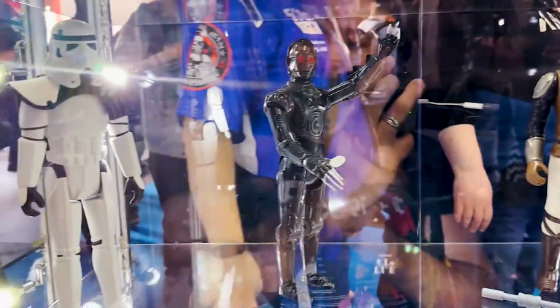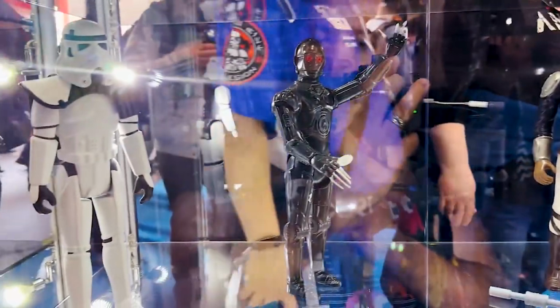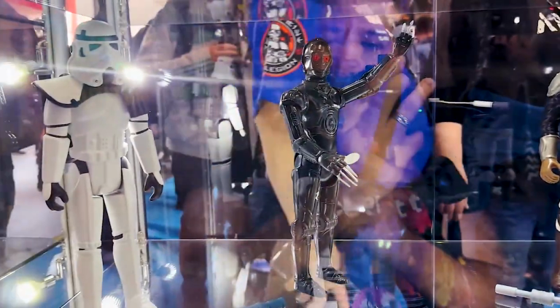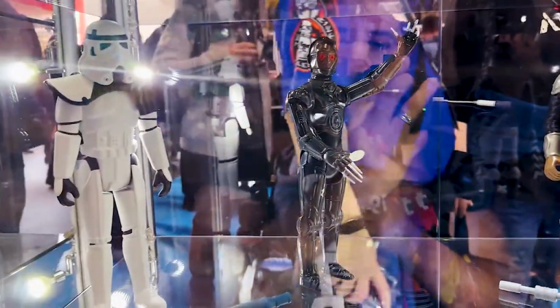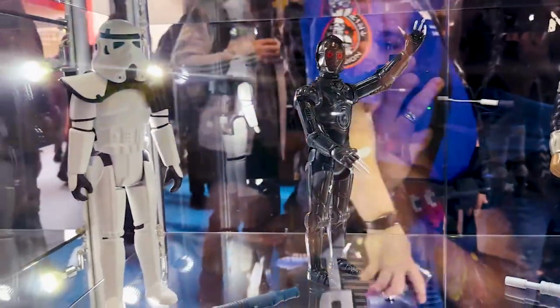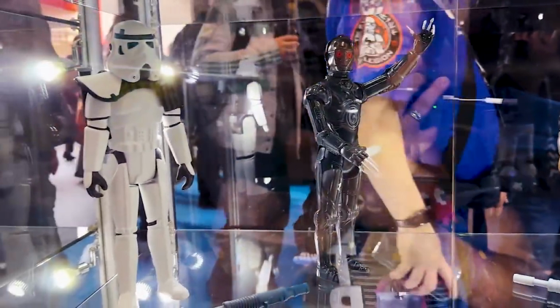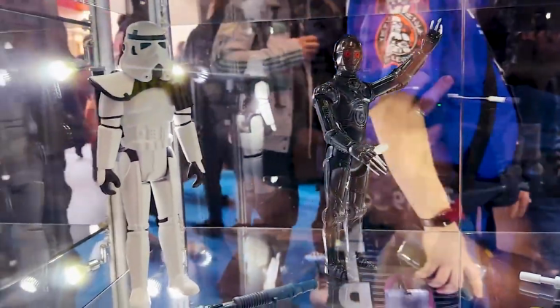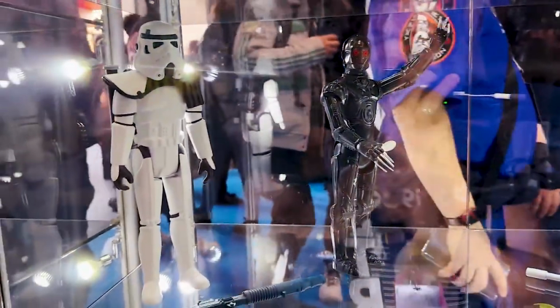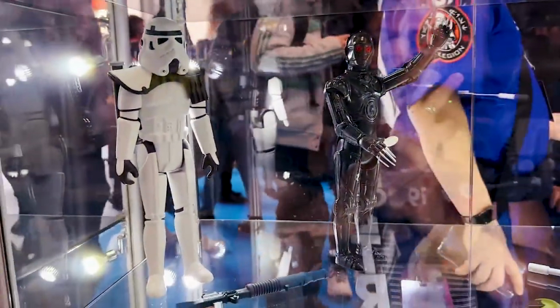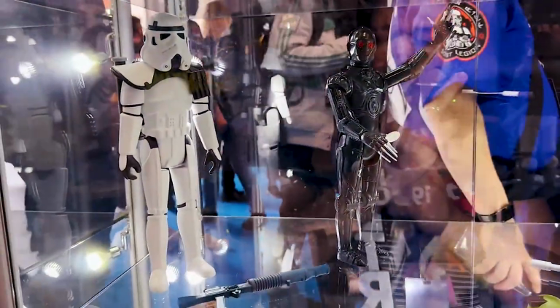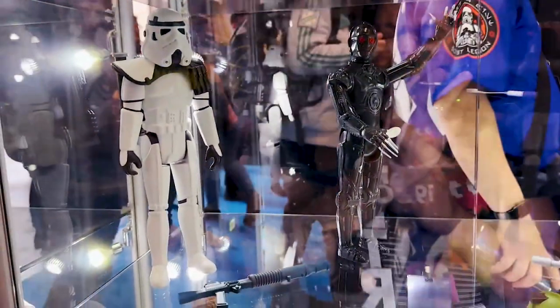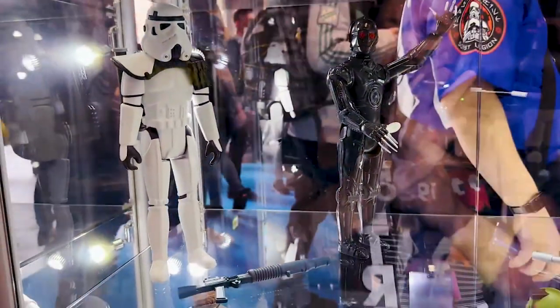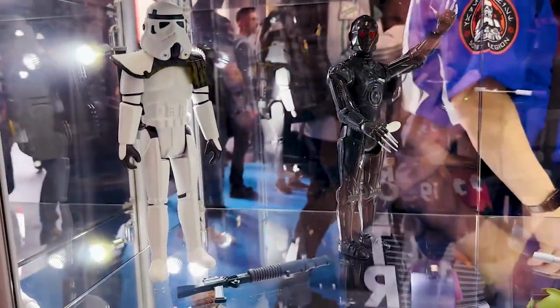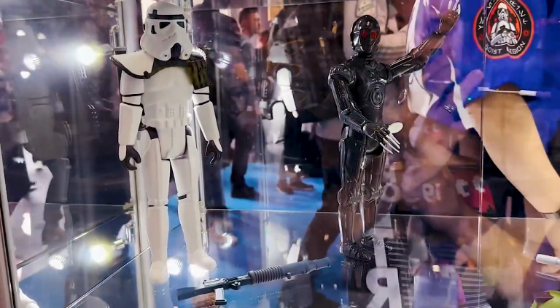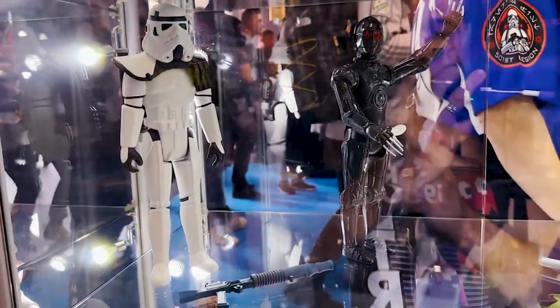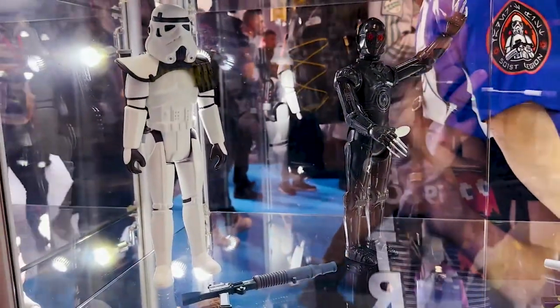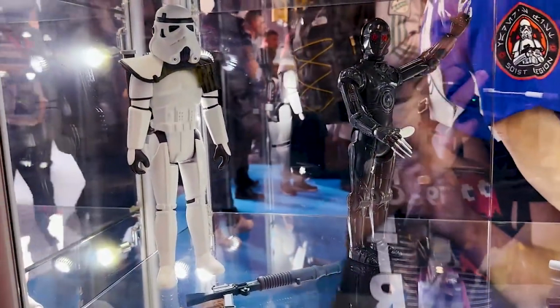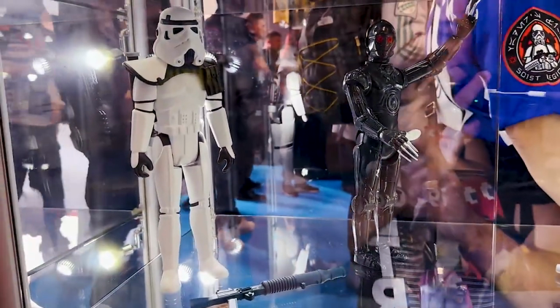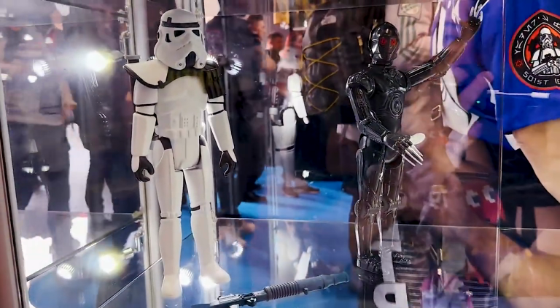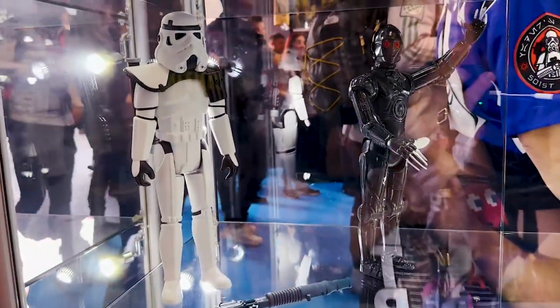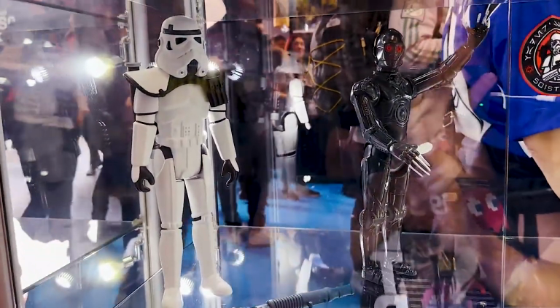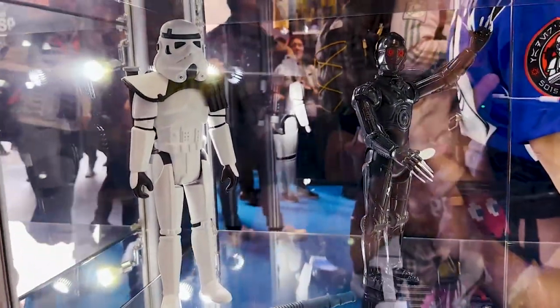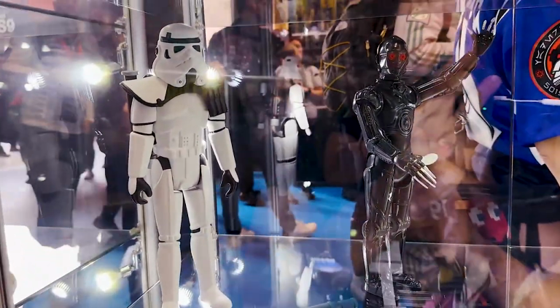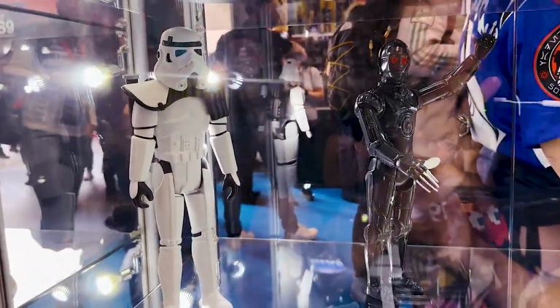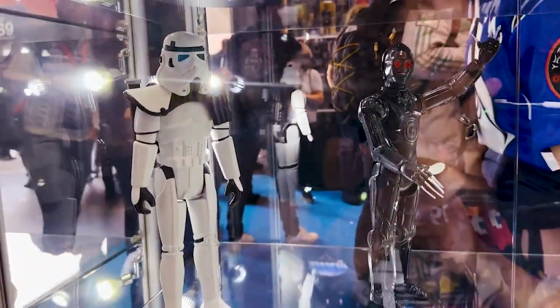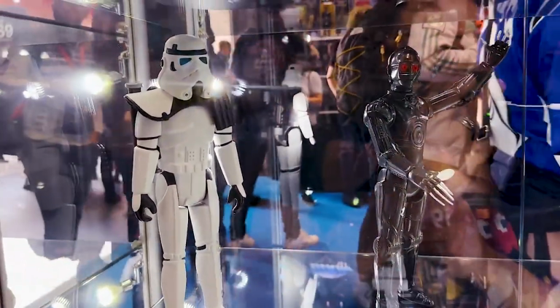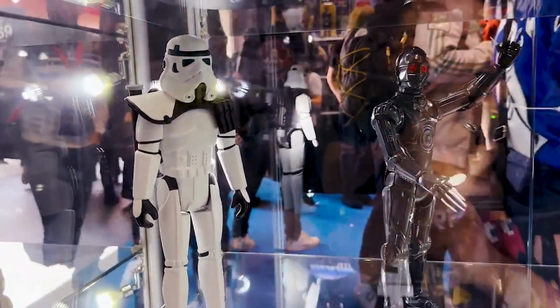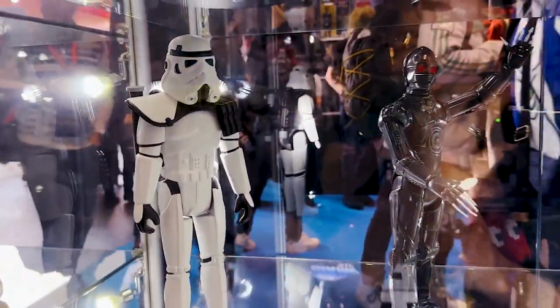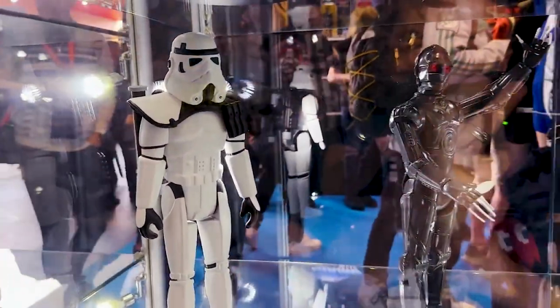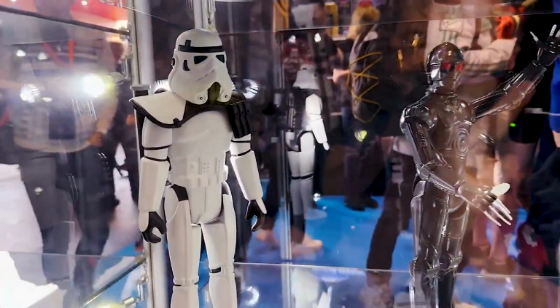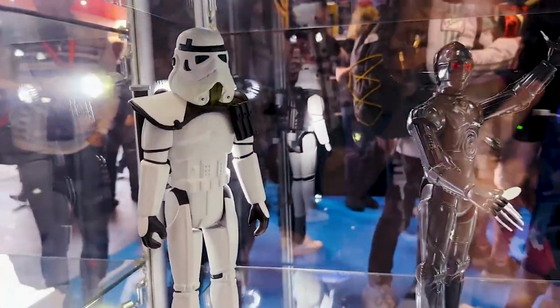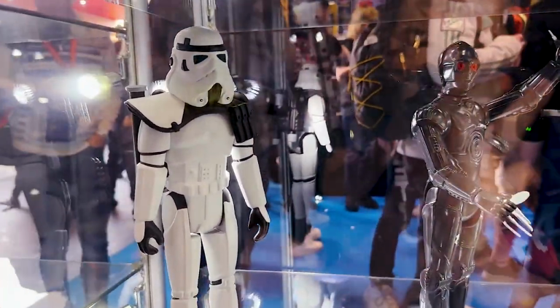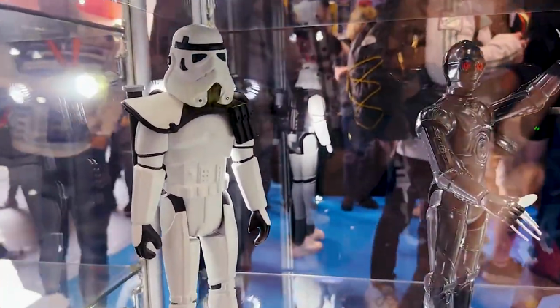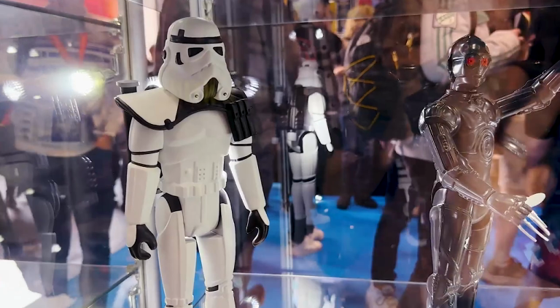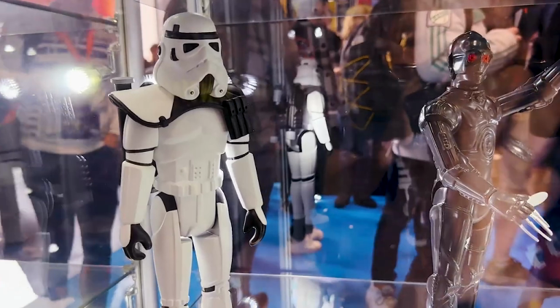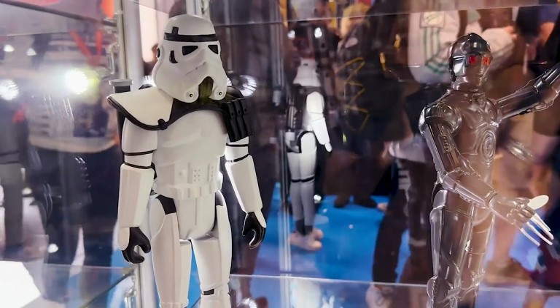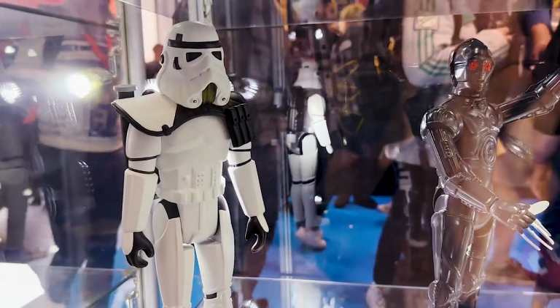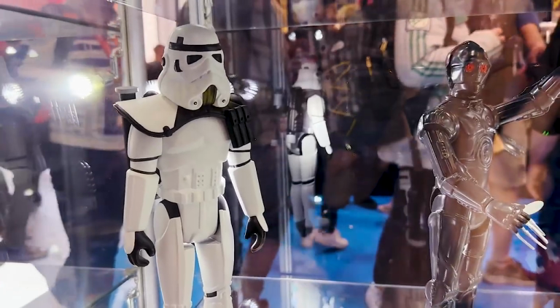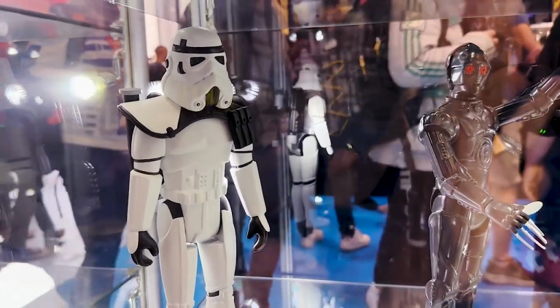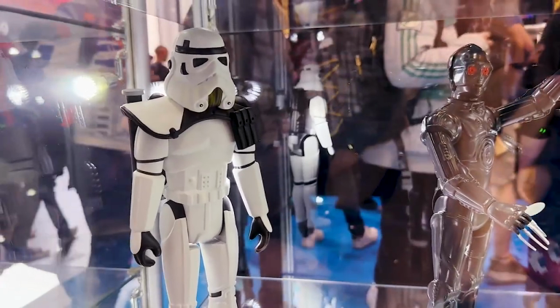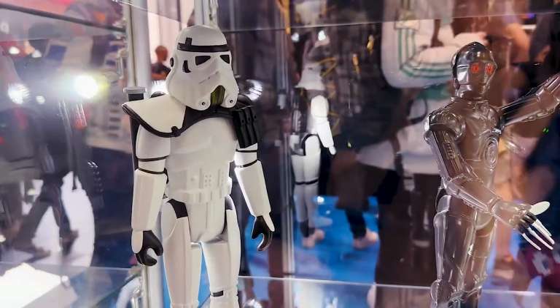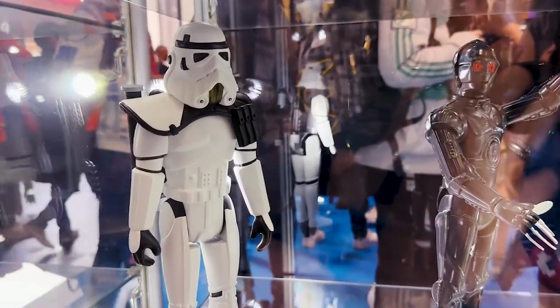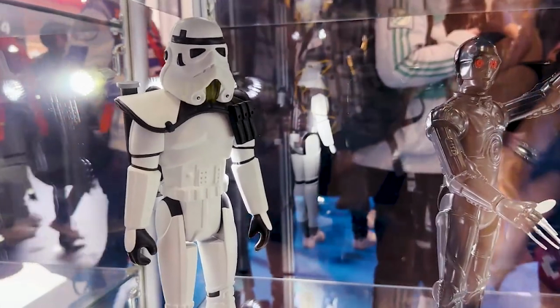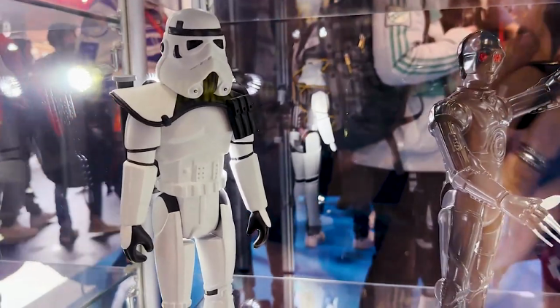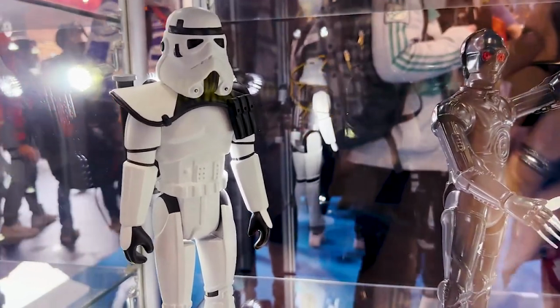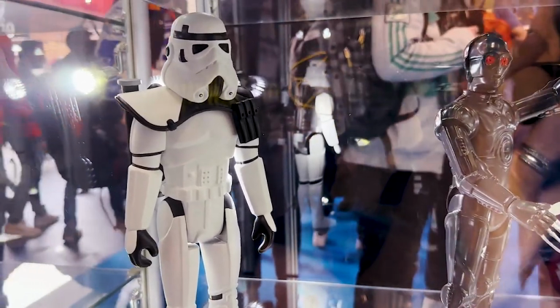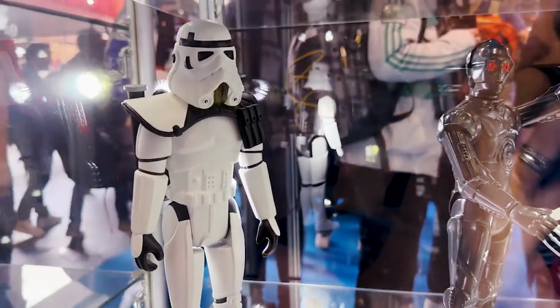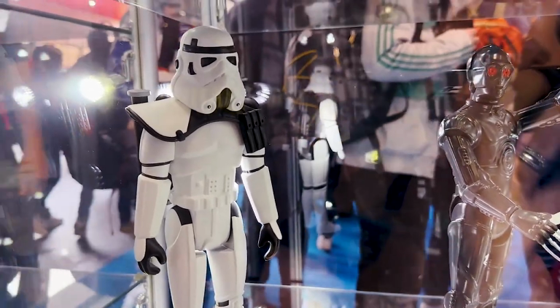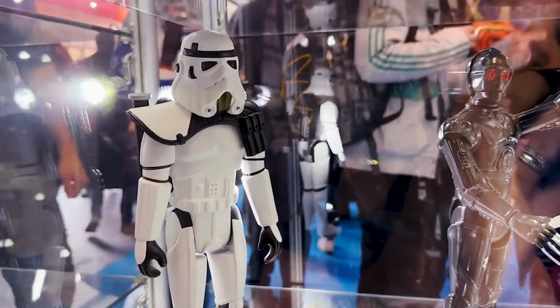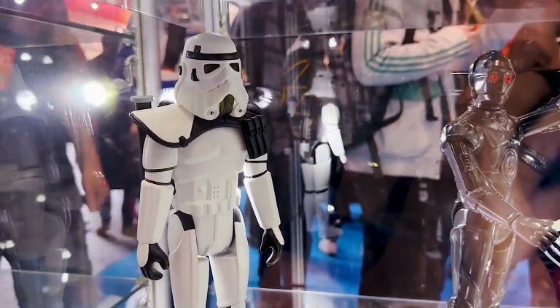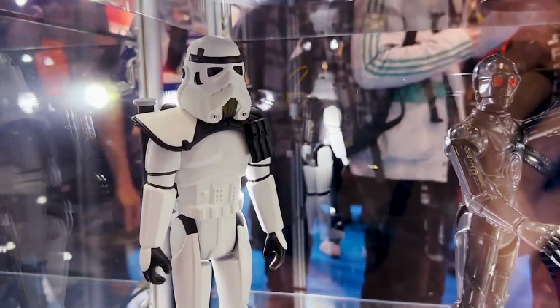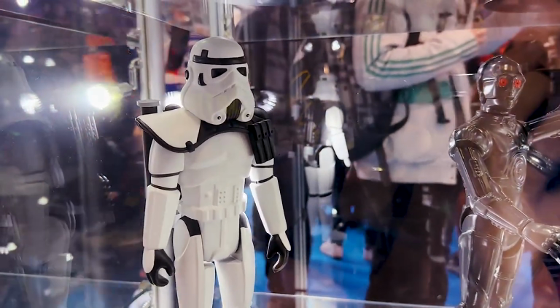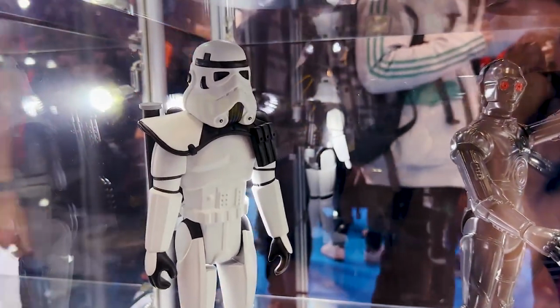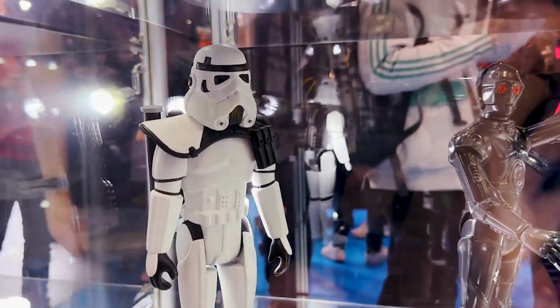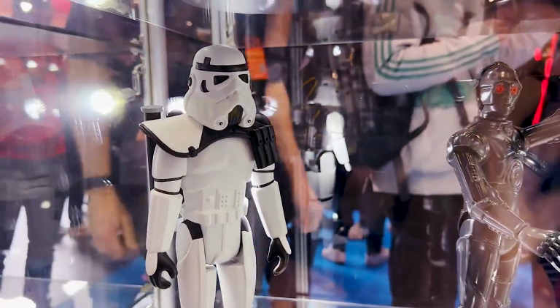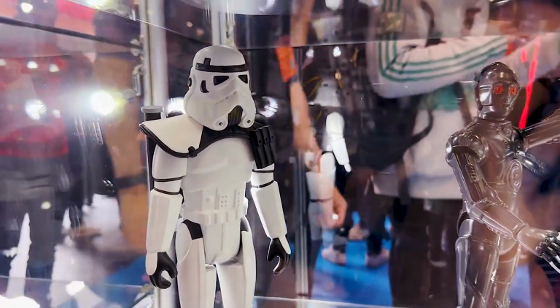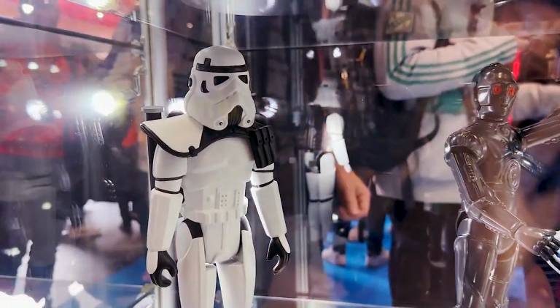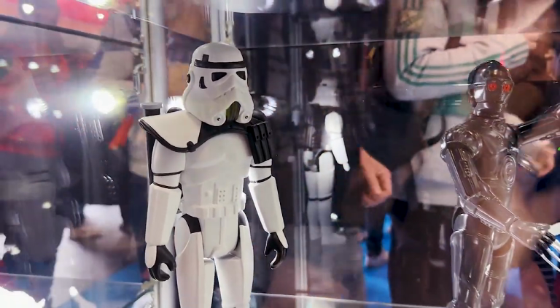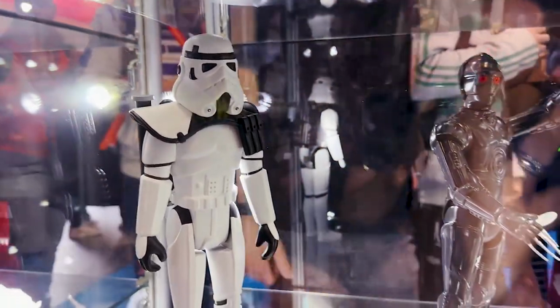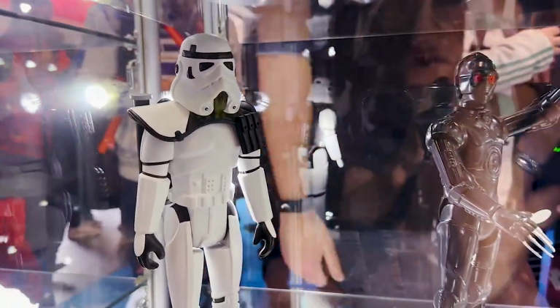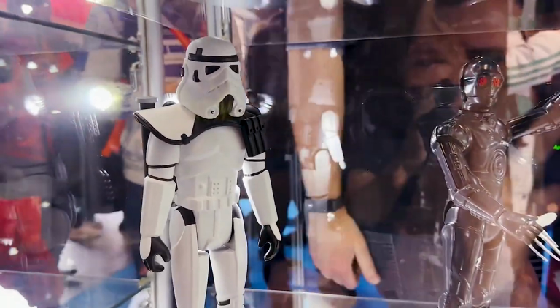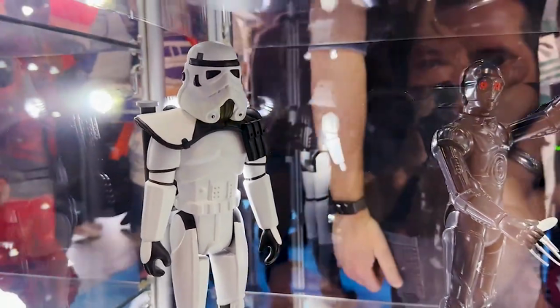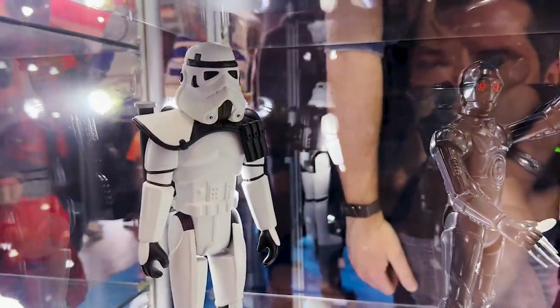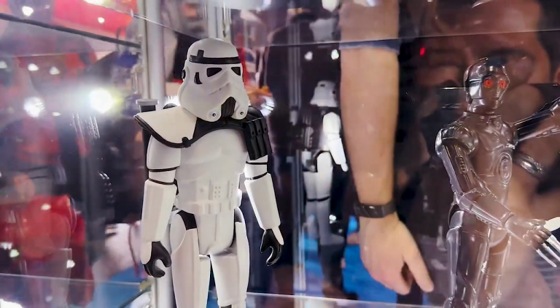Over here we have a Sand Trooper who should be releasing soon. If you notice, this one has a white pauldron now. He had an orange pauldron in the initial release, so this might be a variant or maybe there's more than one.